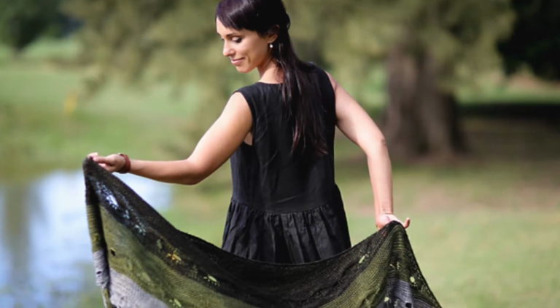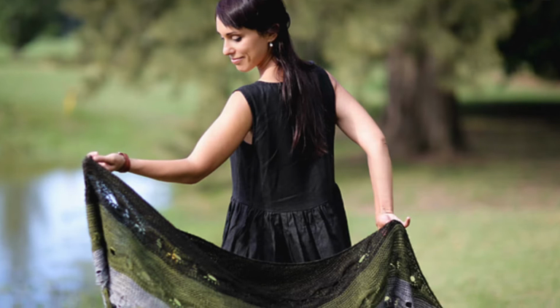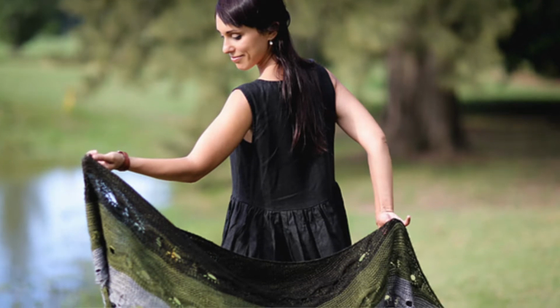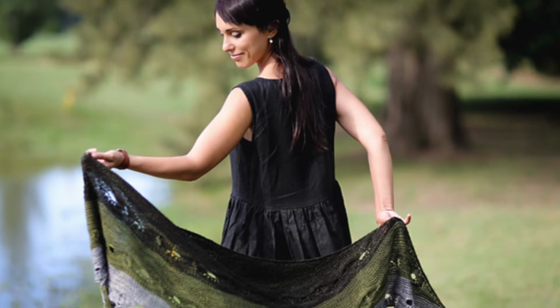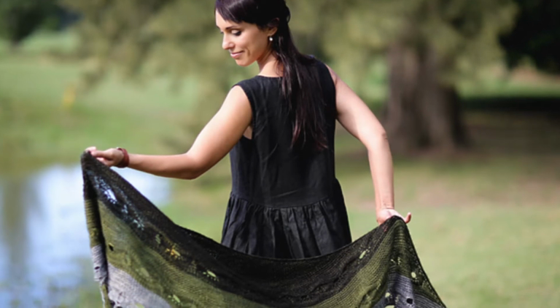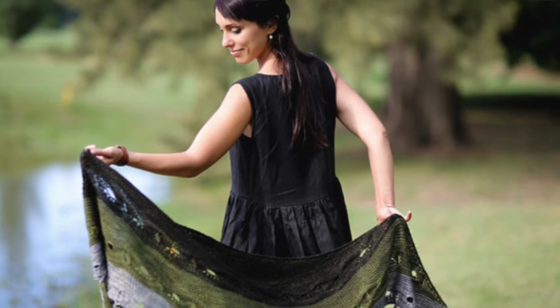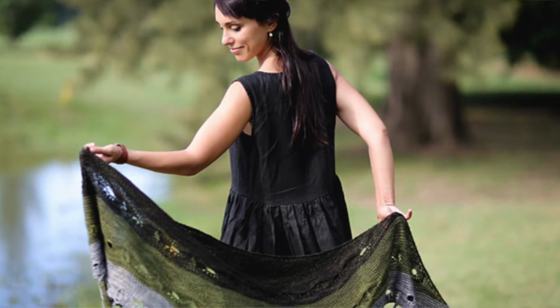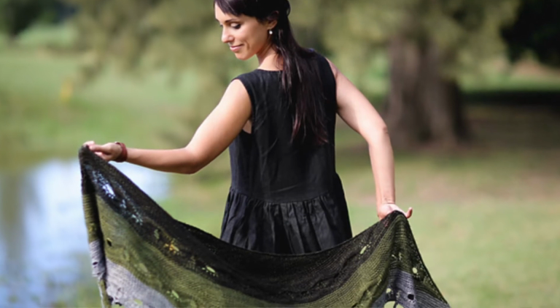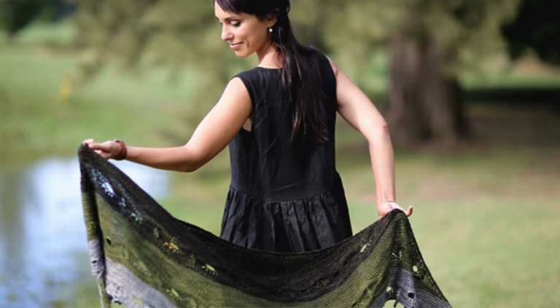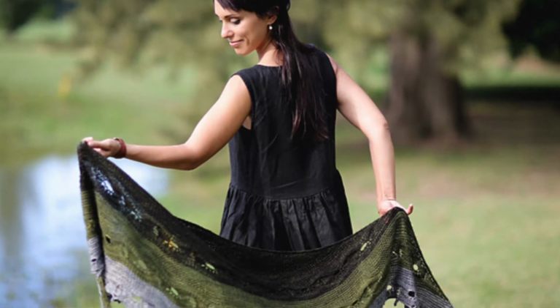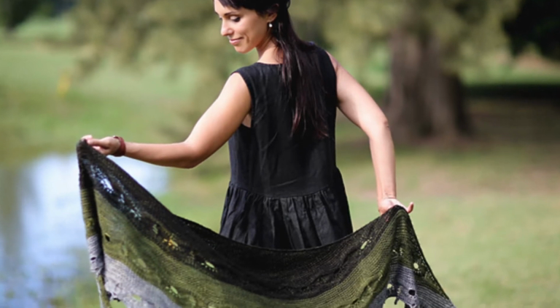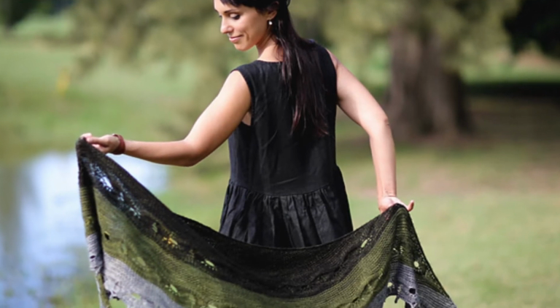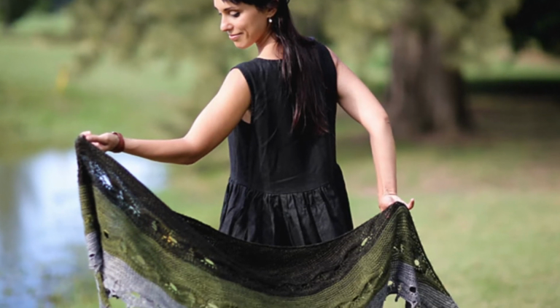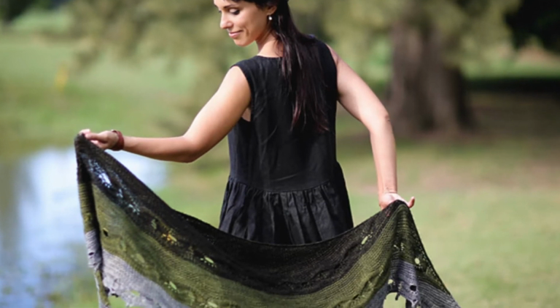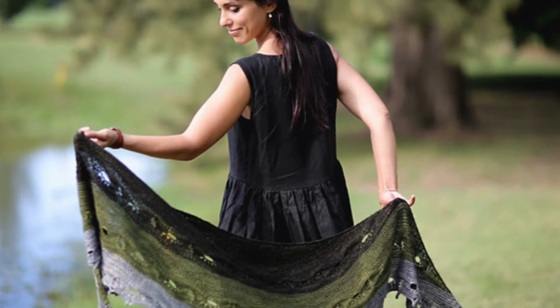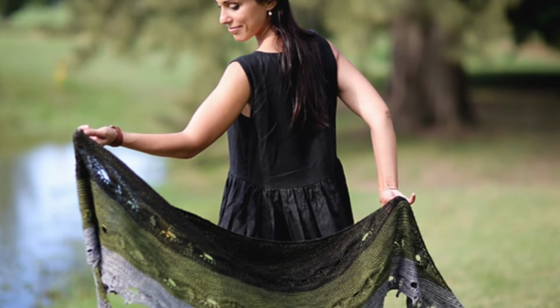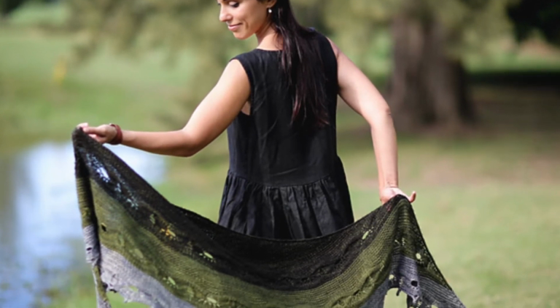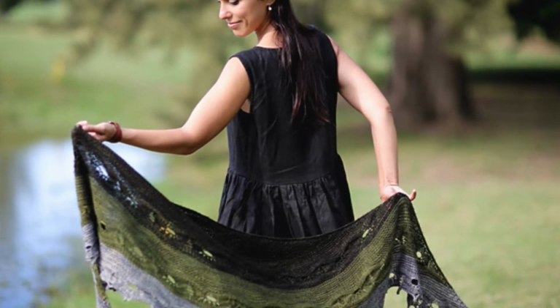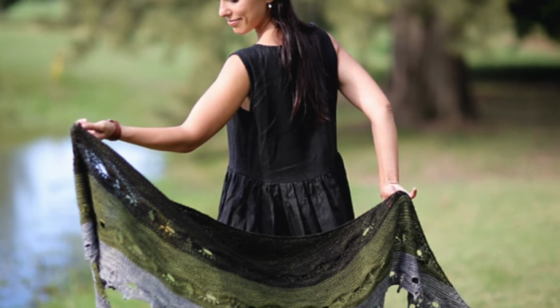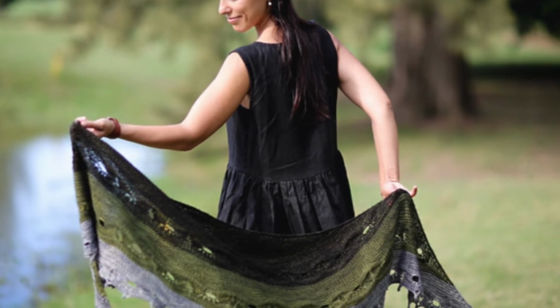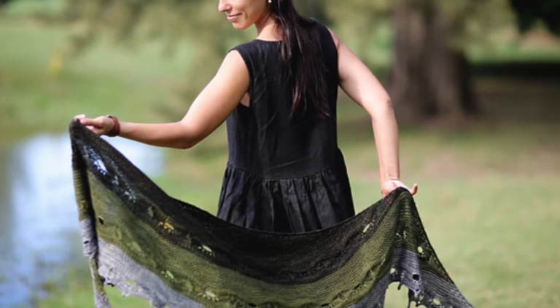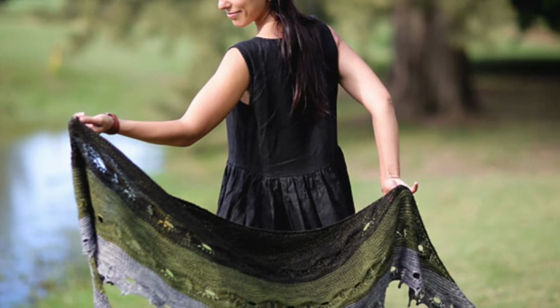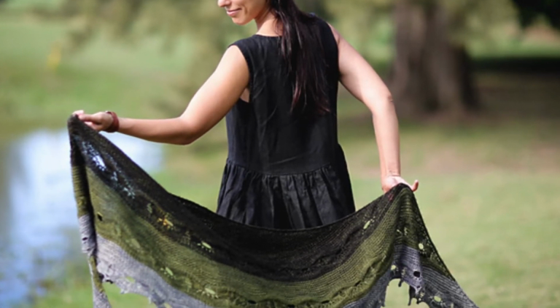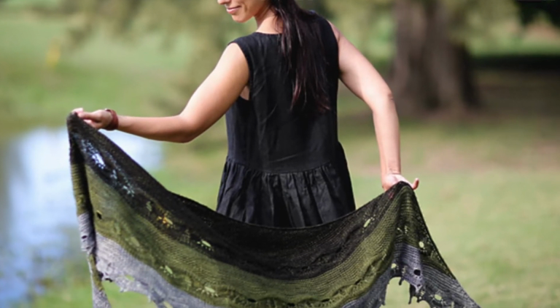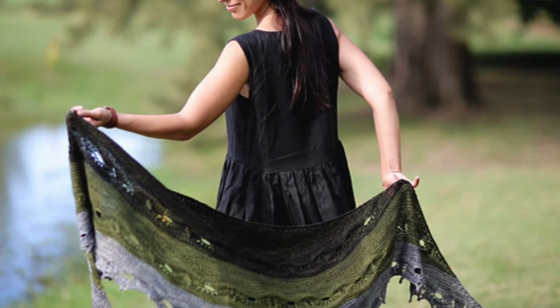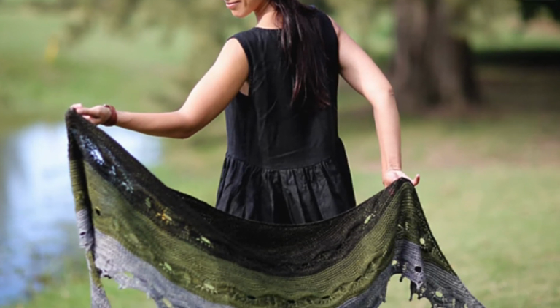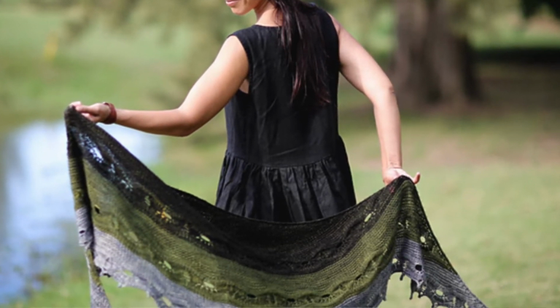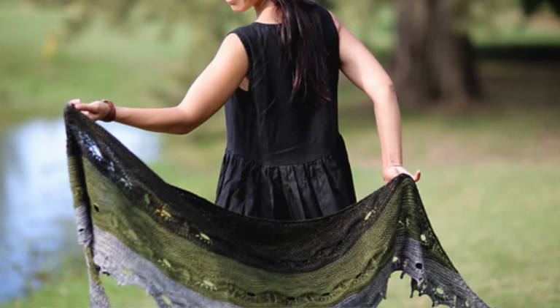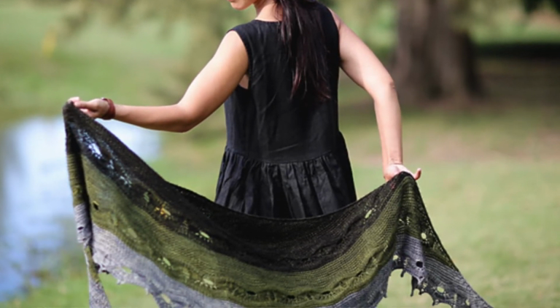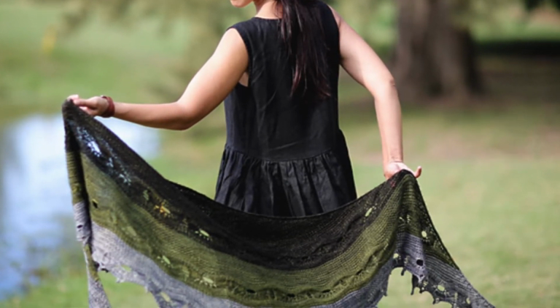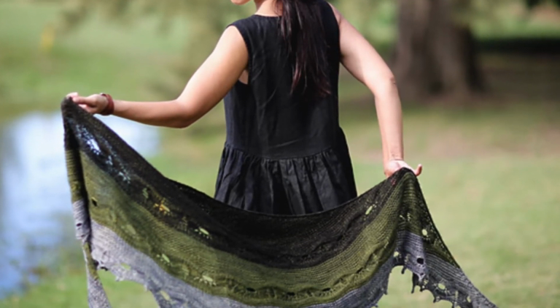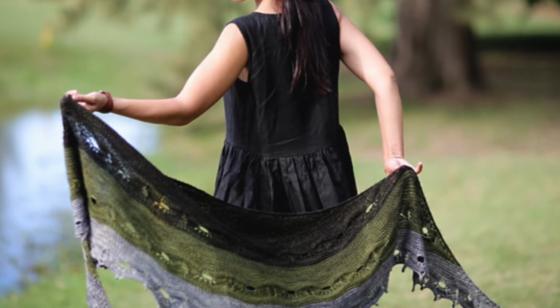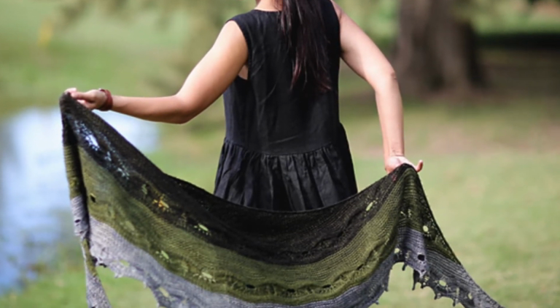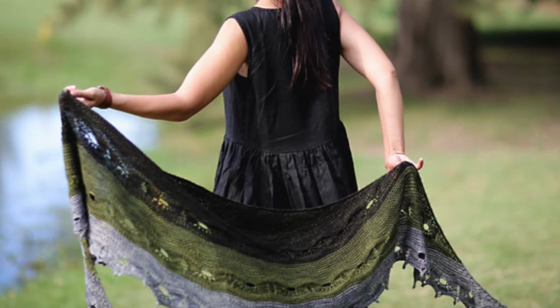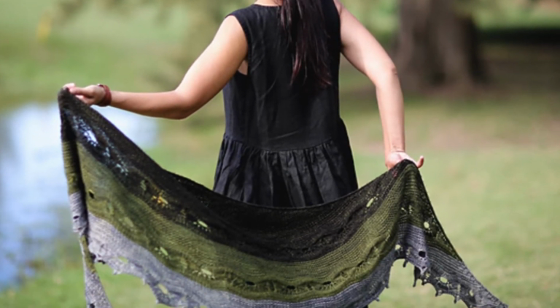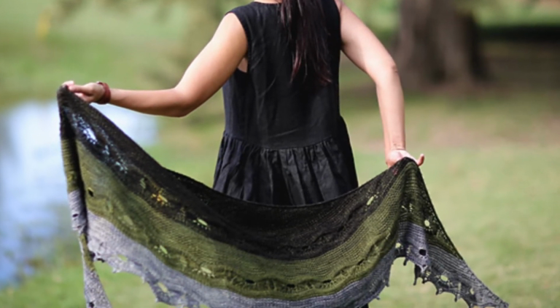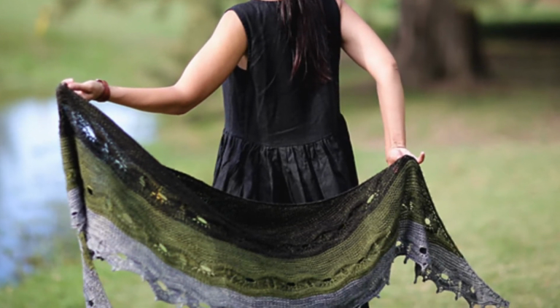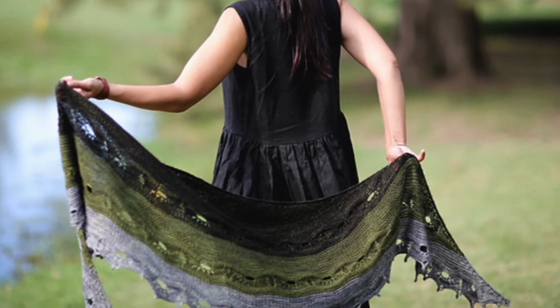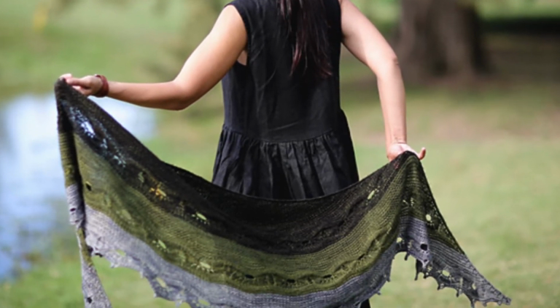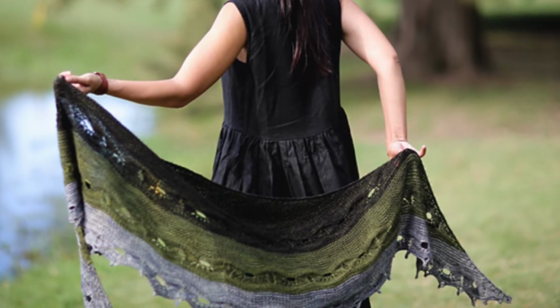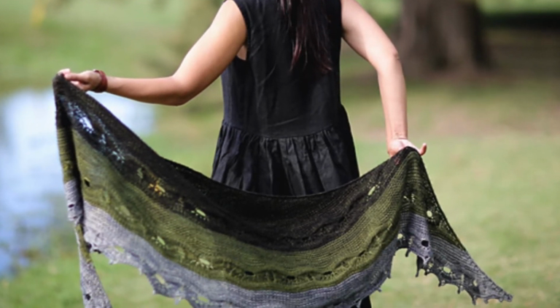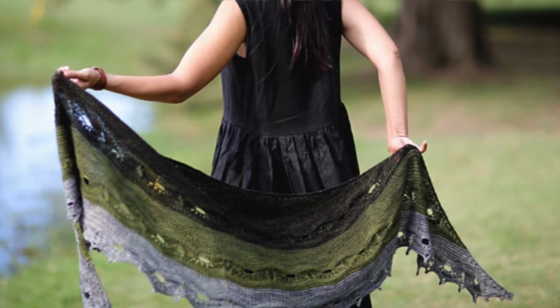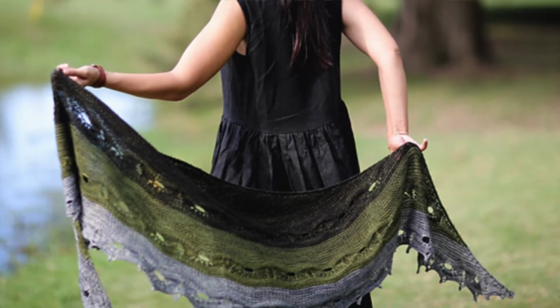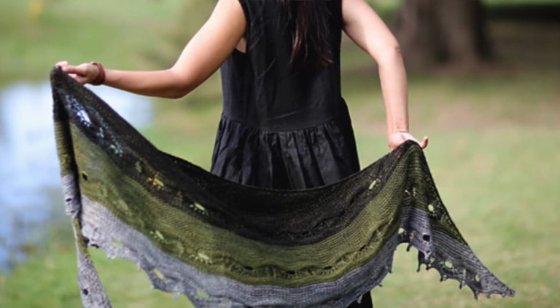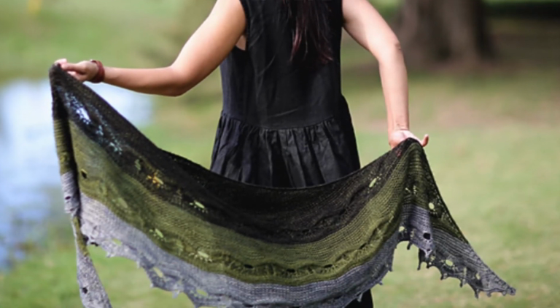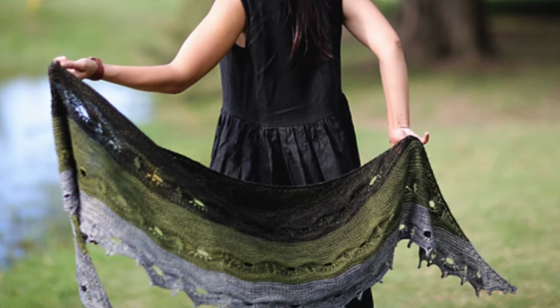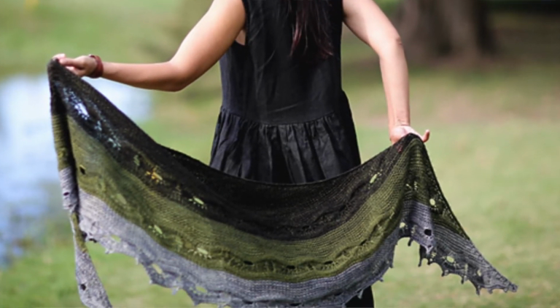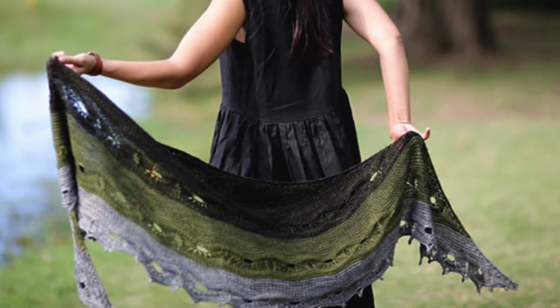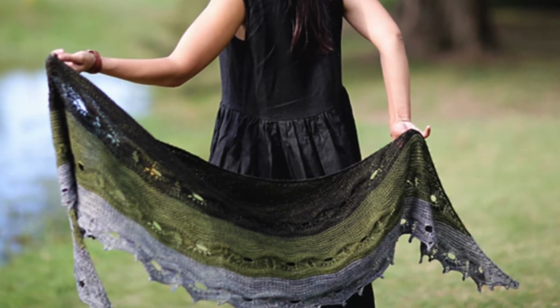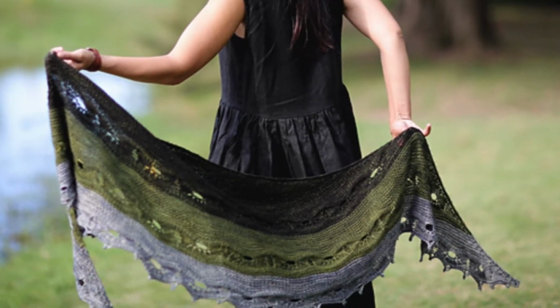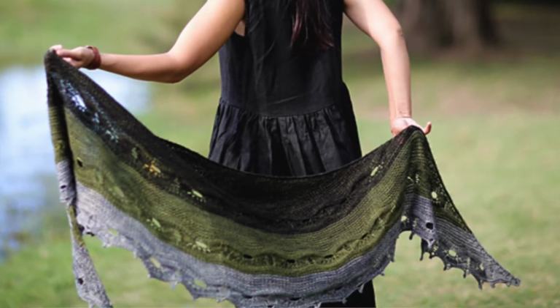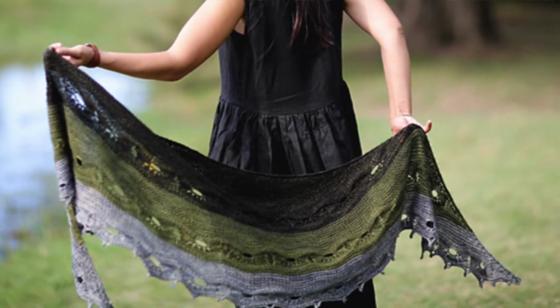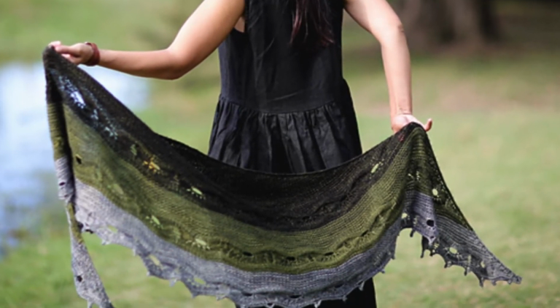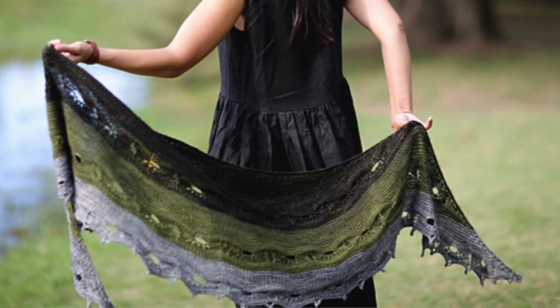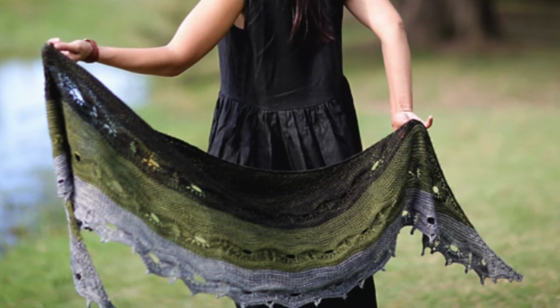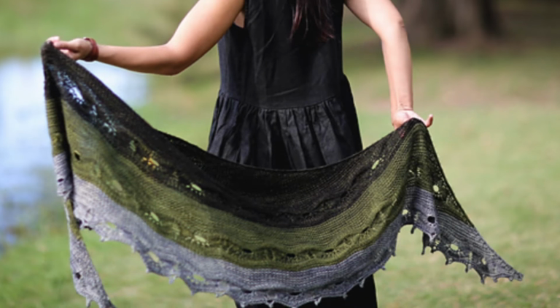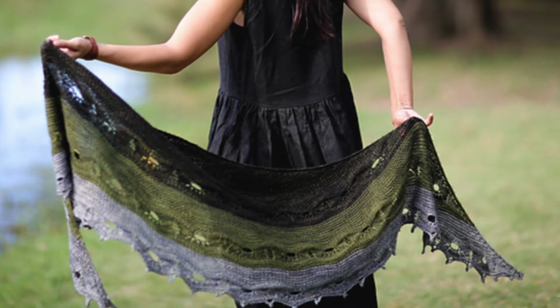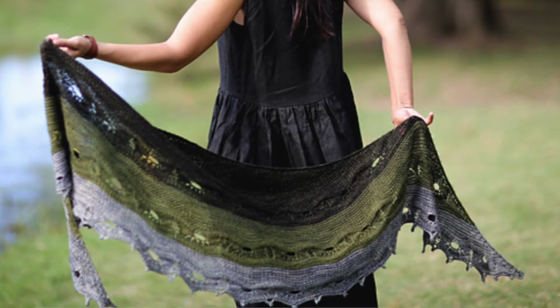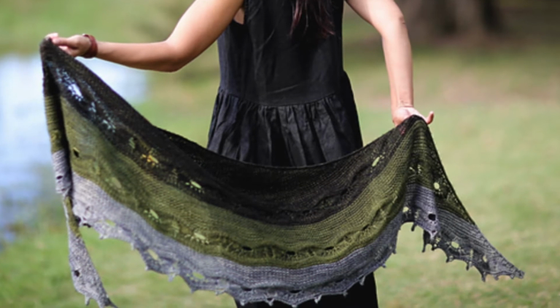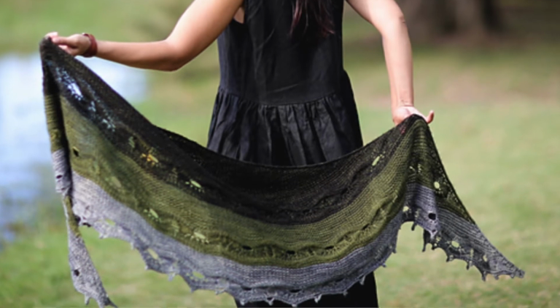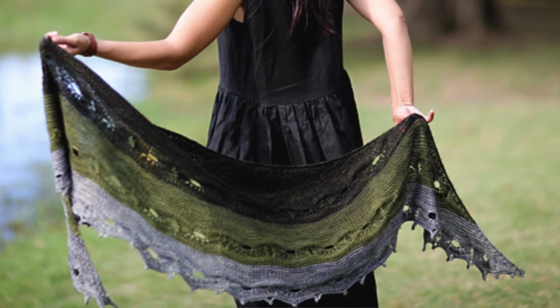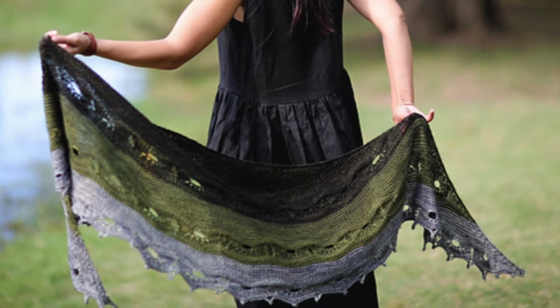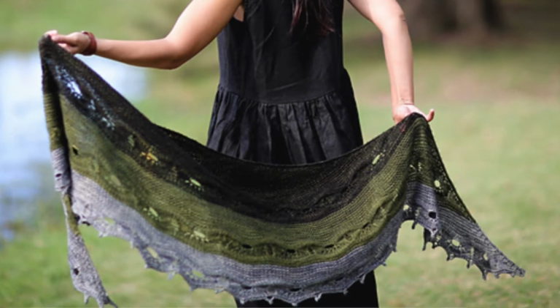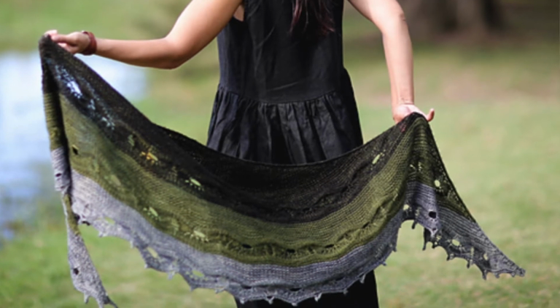A great example of this is the Odyssey shawl by Hohi Locatelli, which uses that basic construction of four increases worked for every two rows.